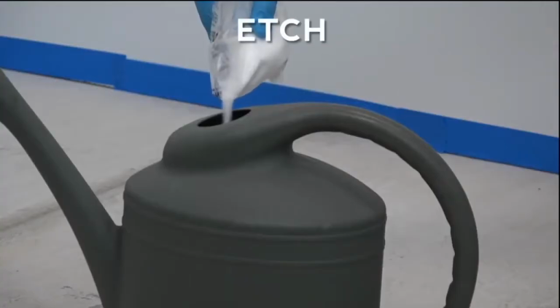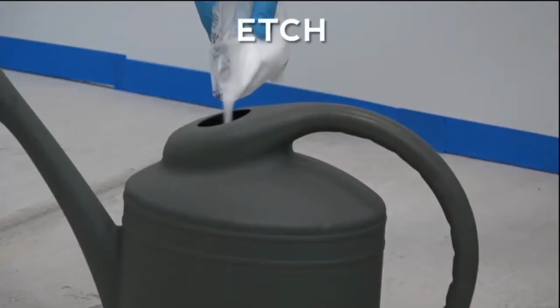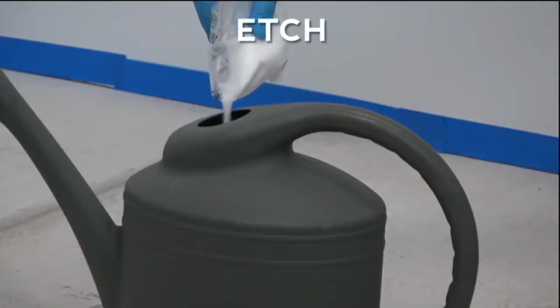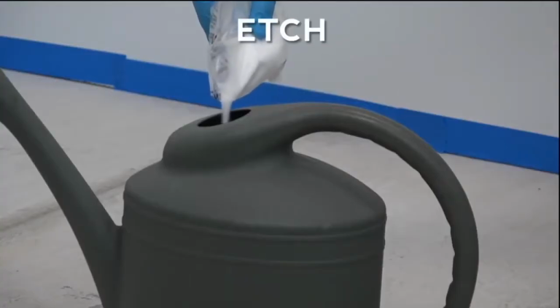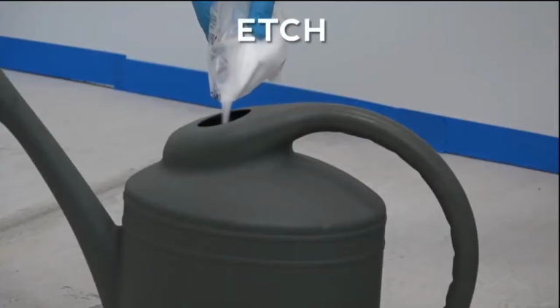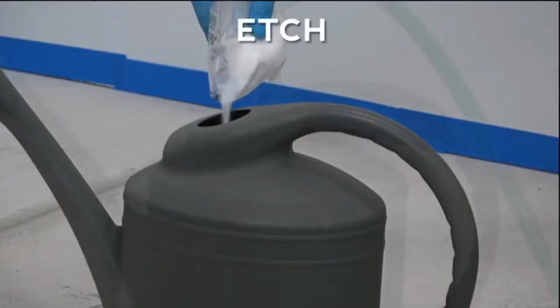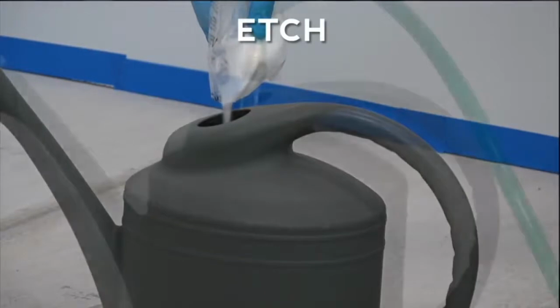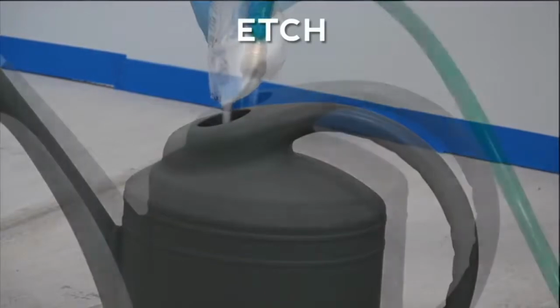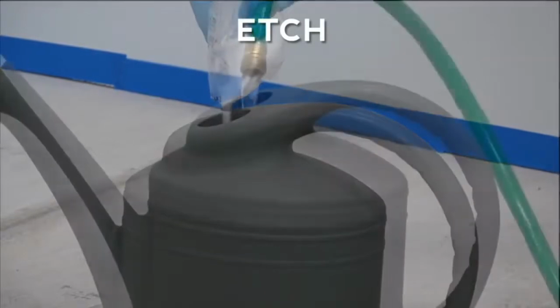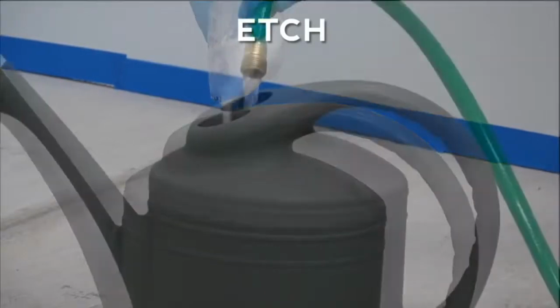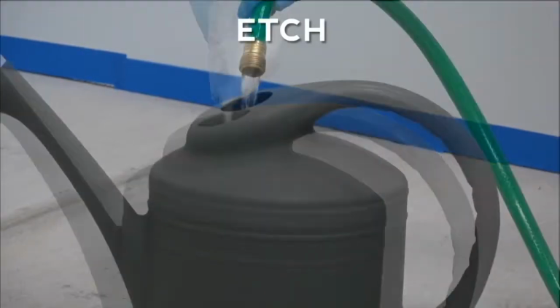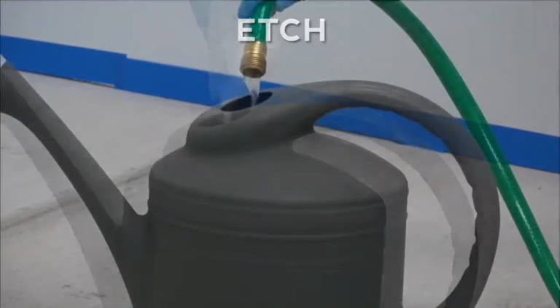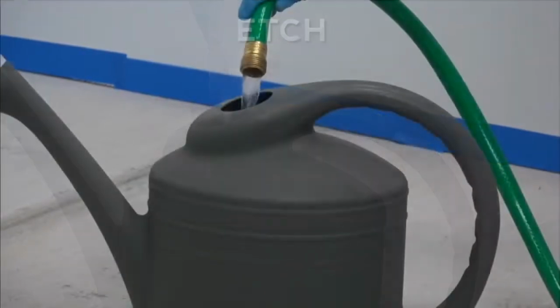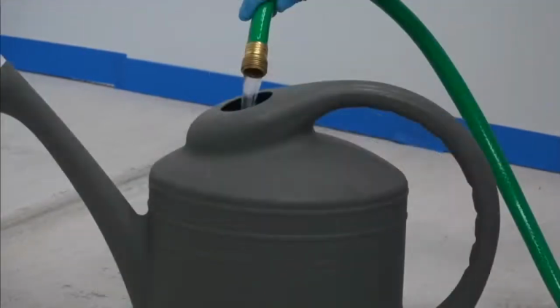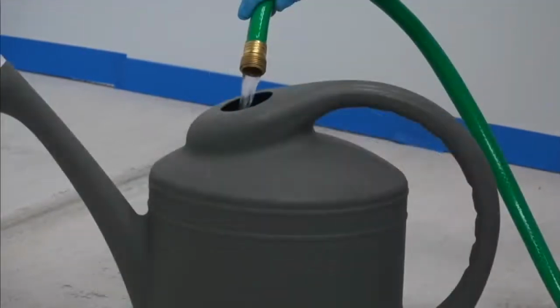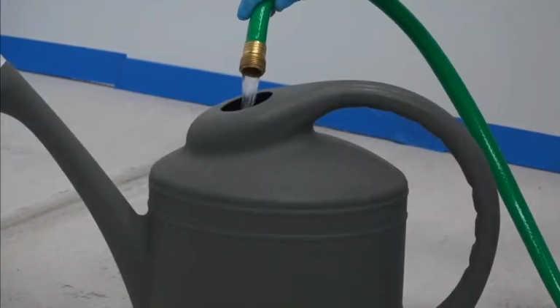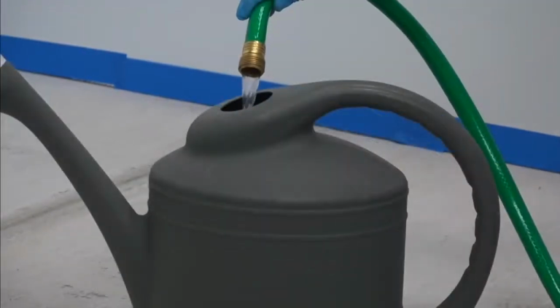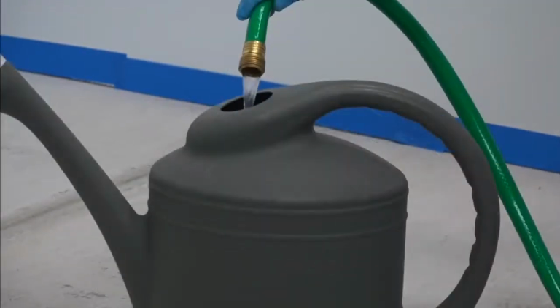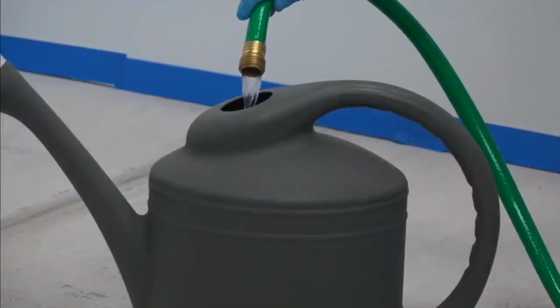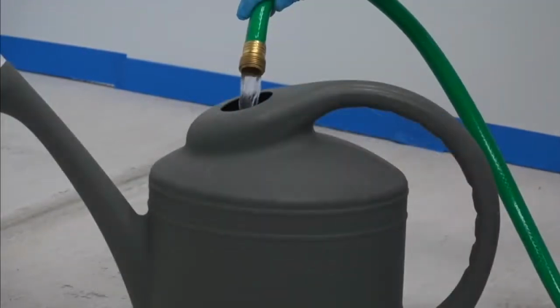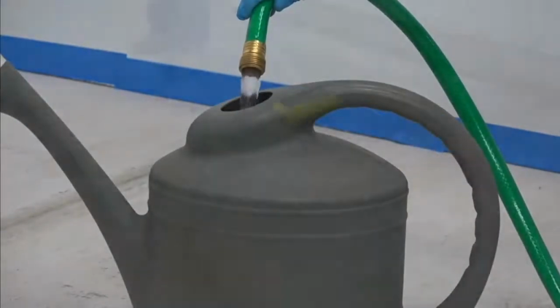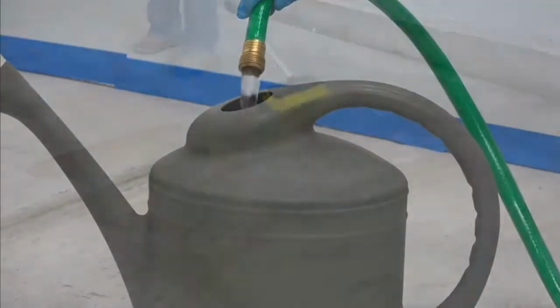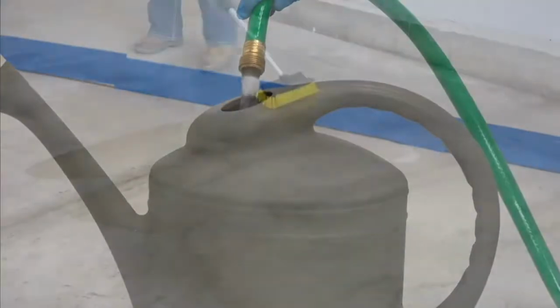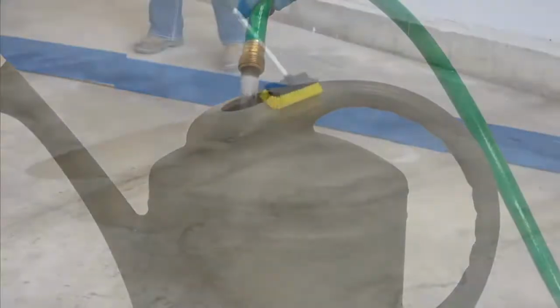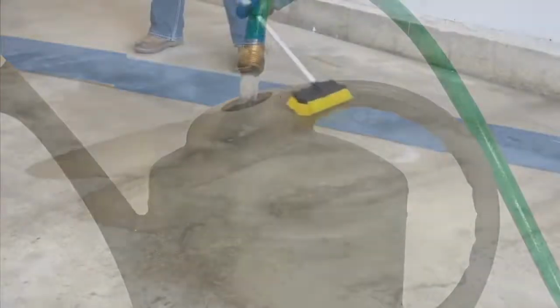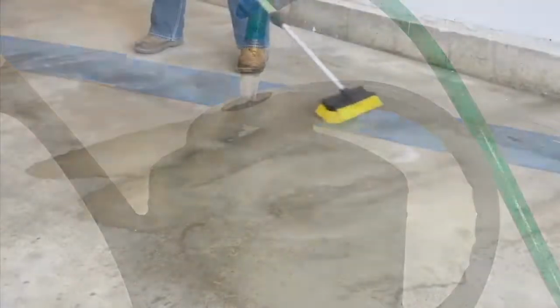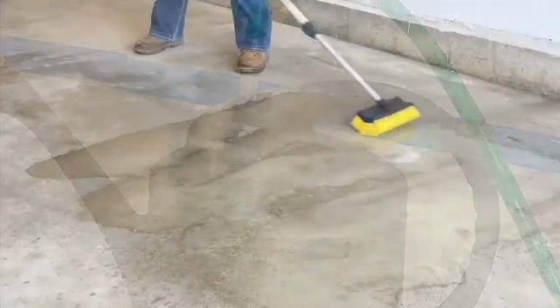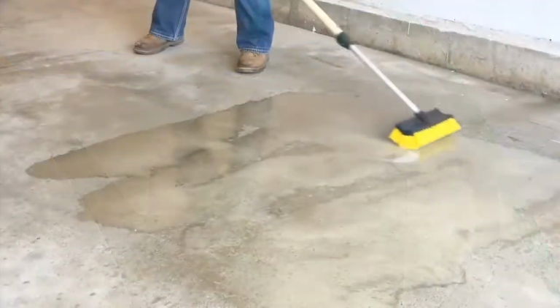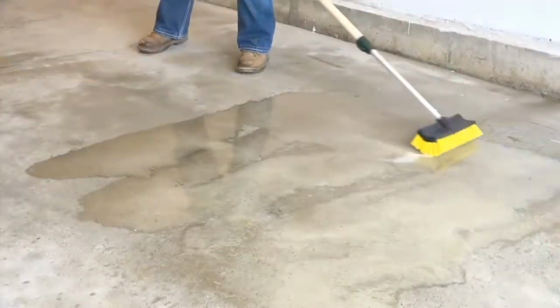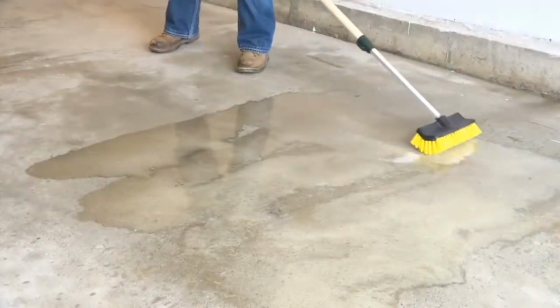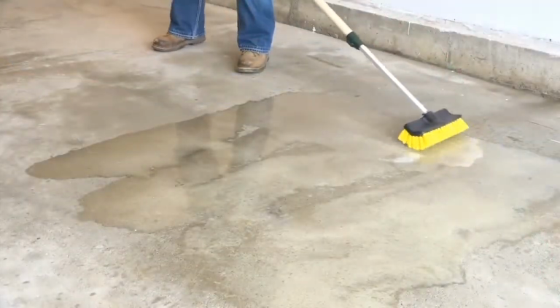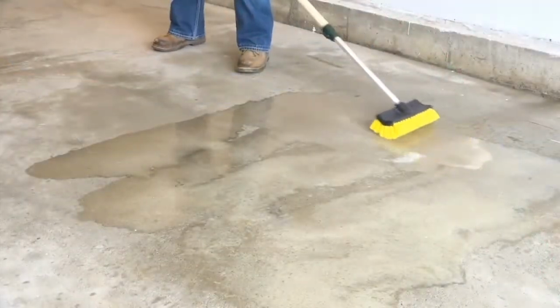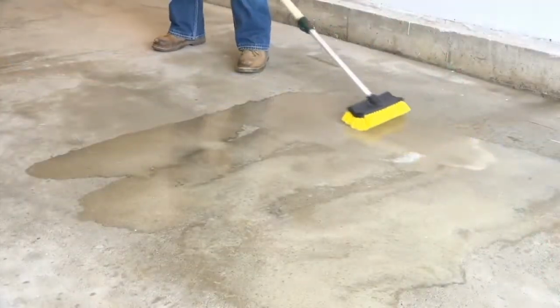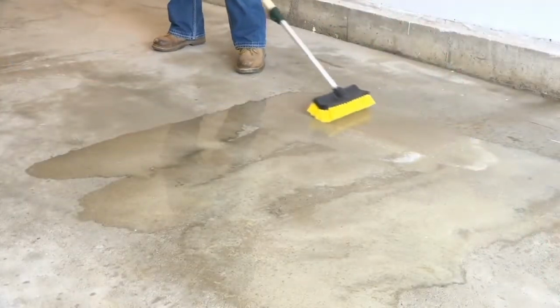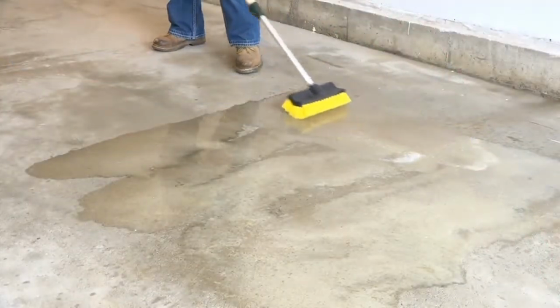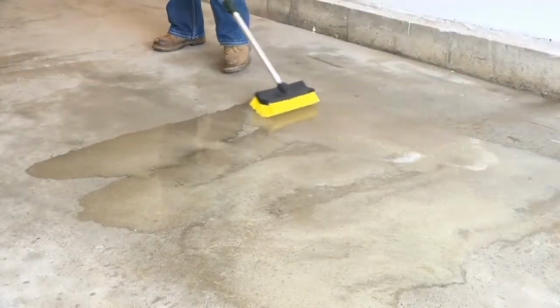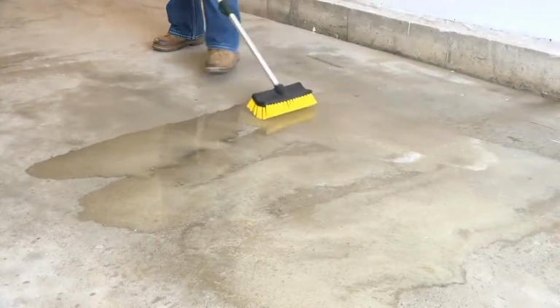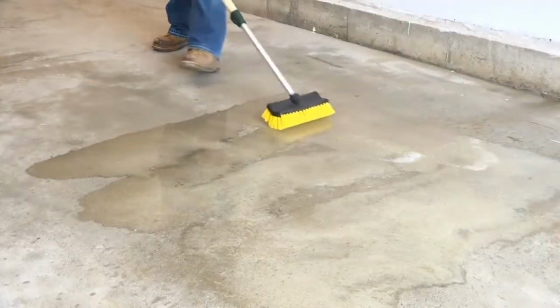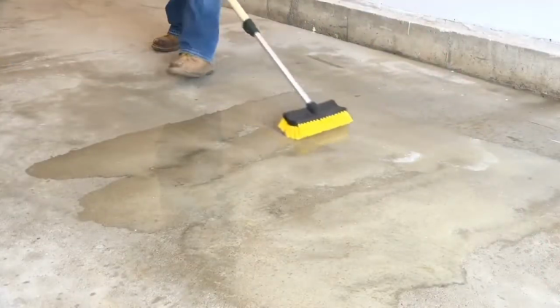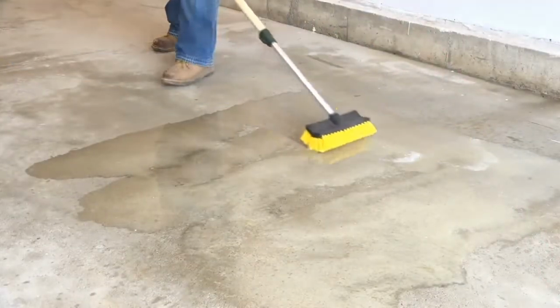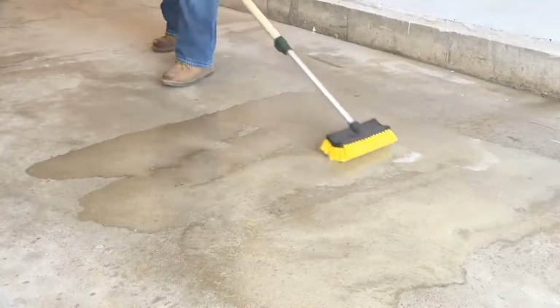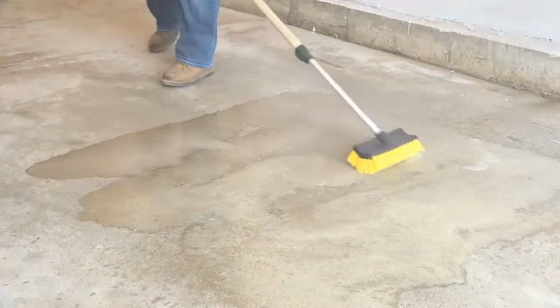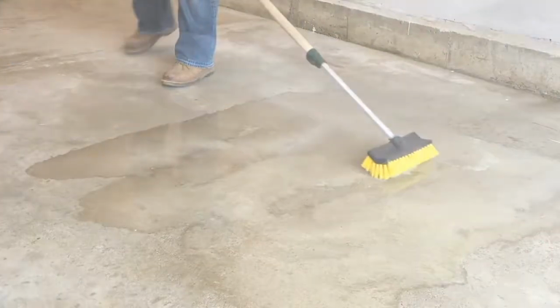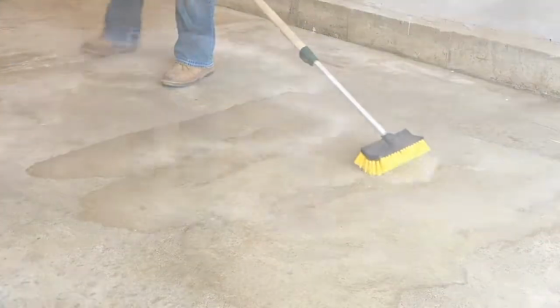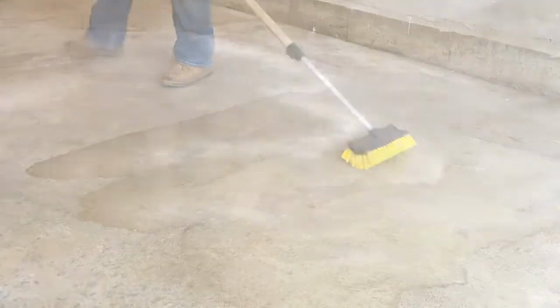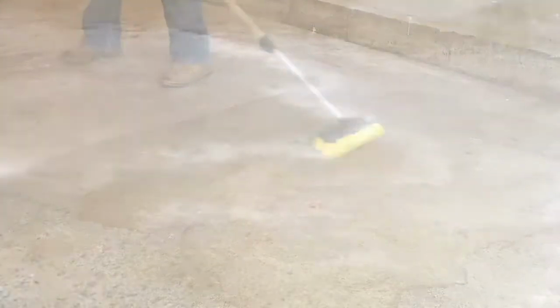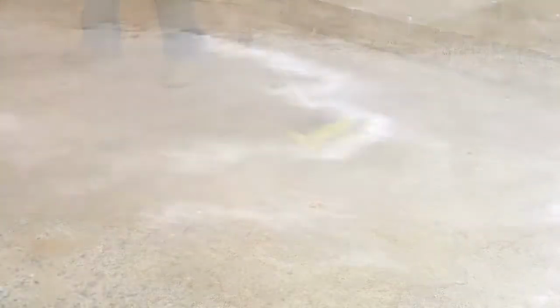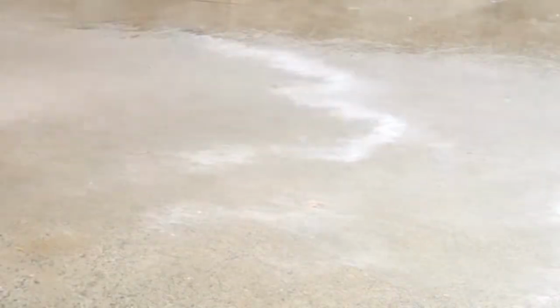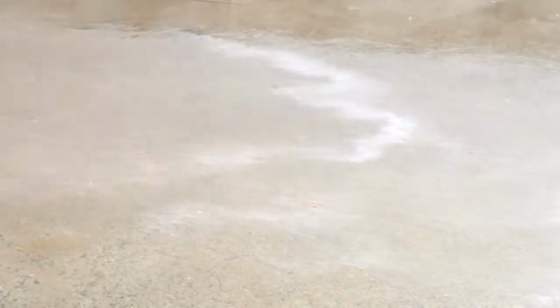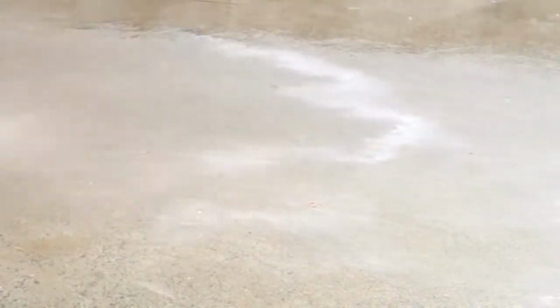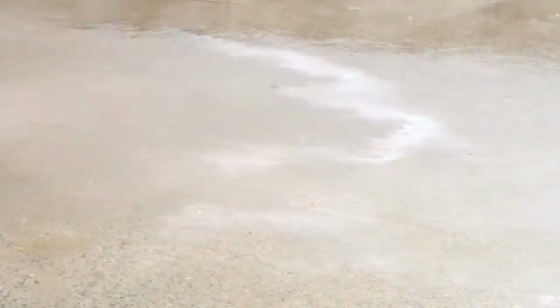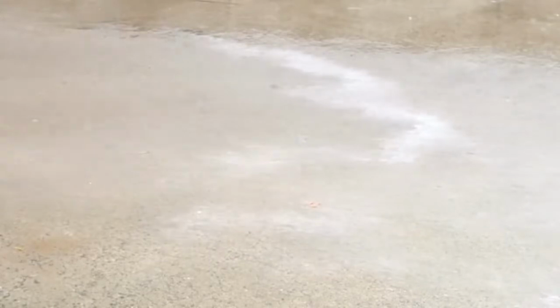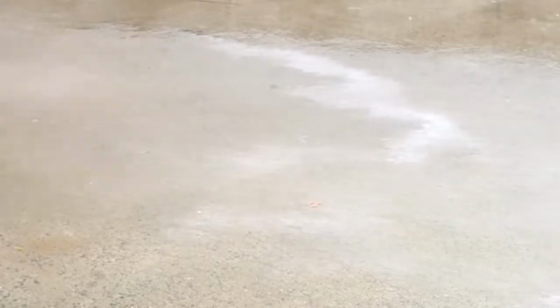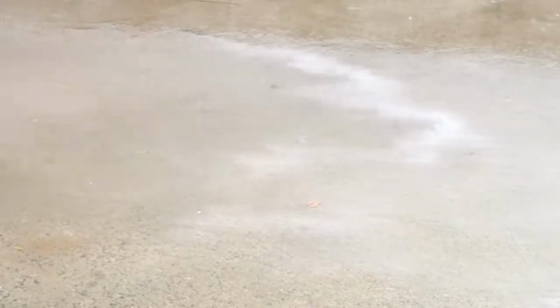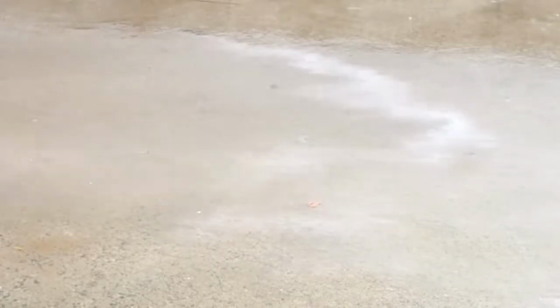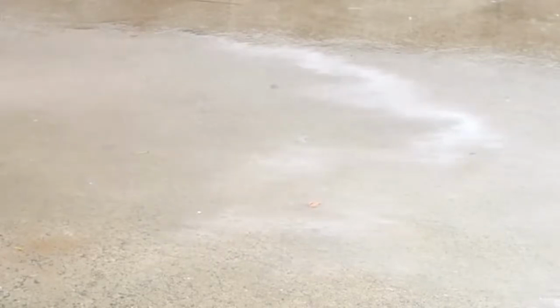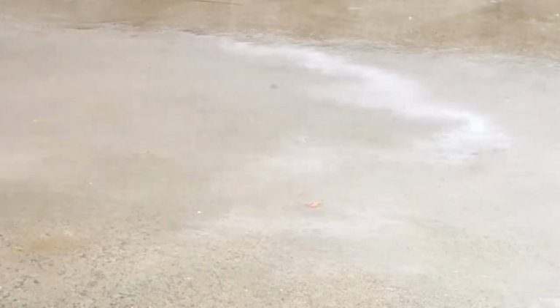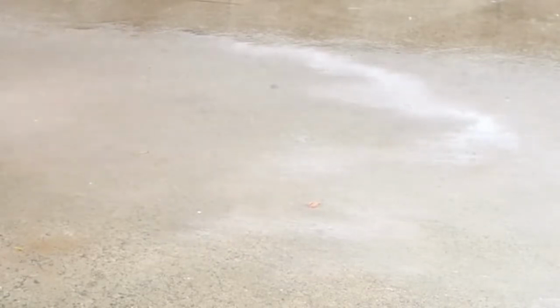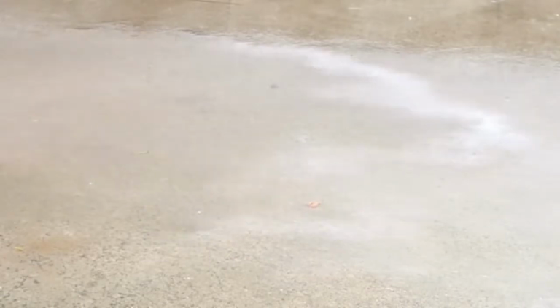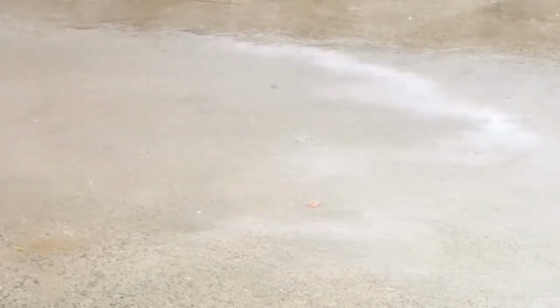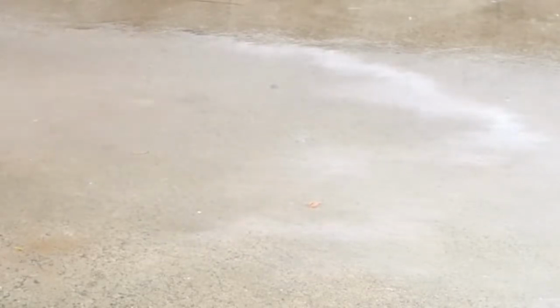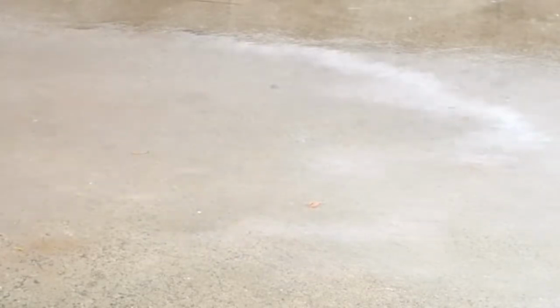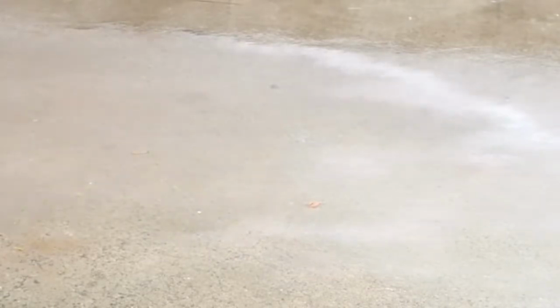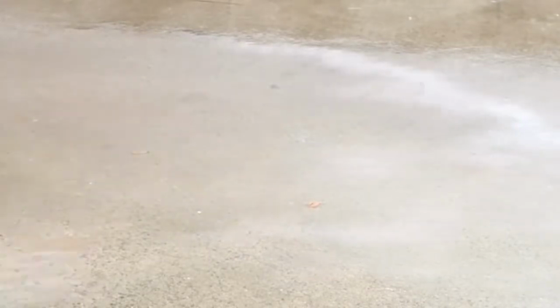Etching the floor is important to allow for proper adhesion. Use the supplied etch and rinse thoroughly. Allow to dry completely.